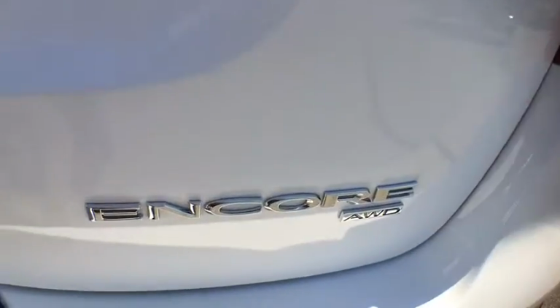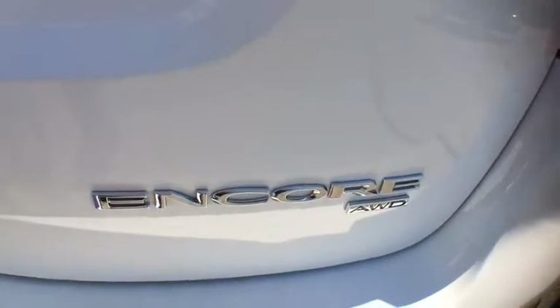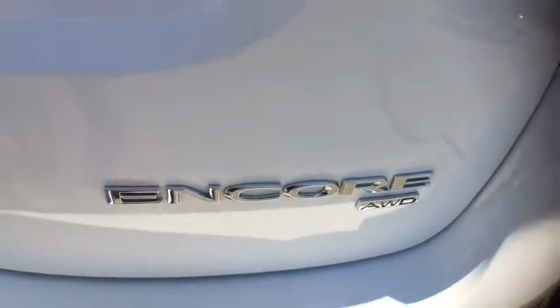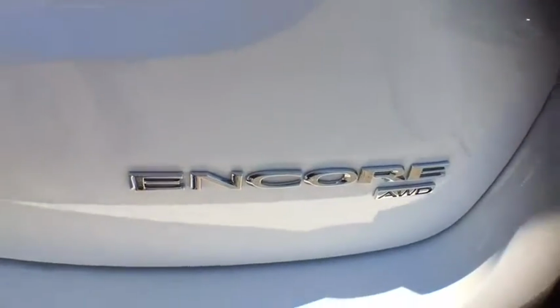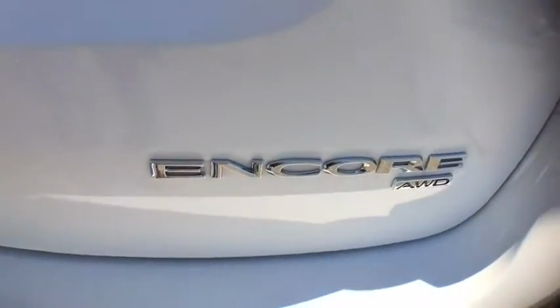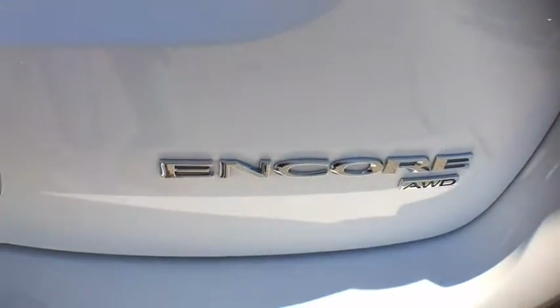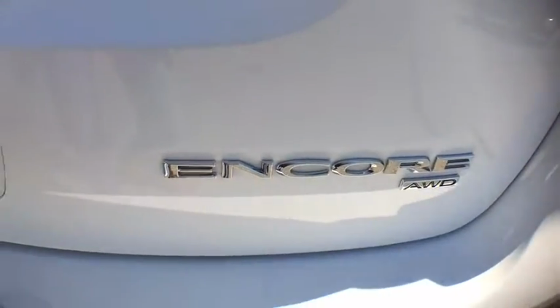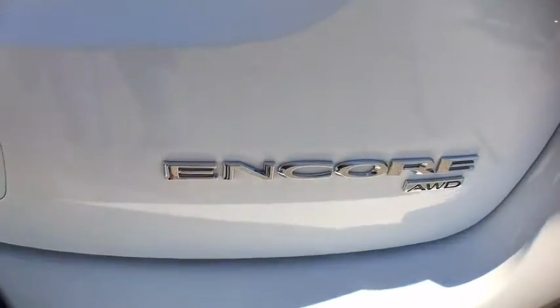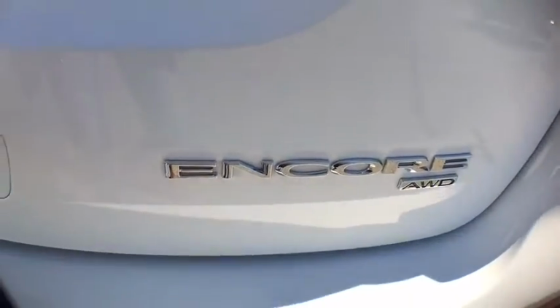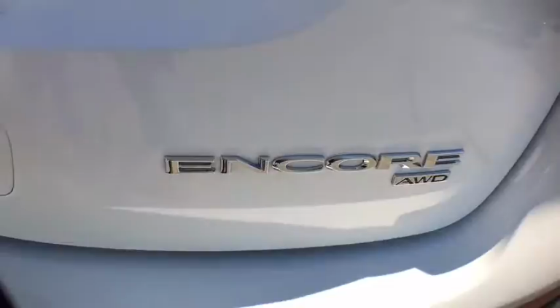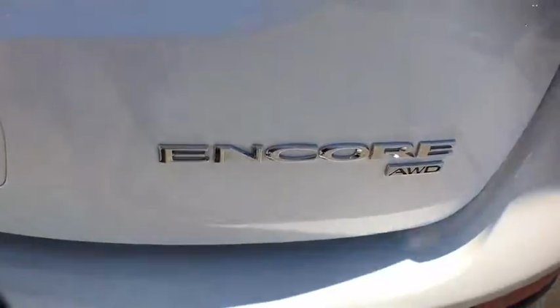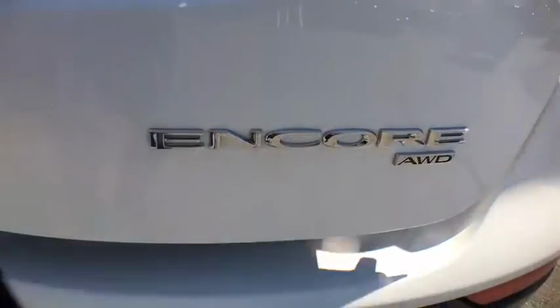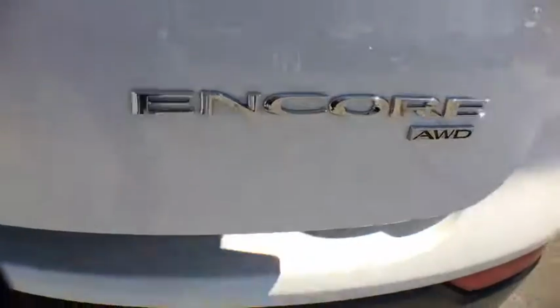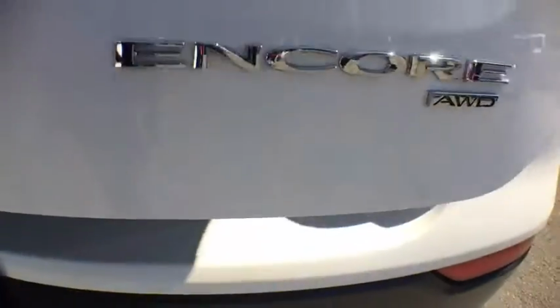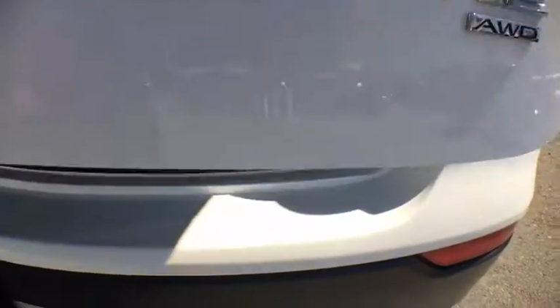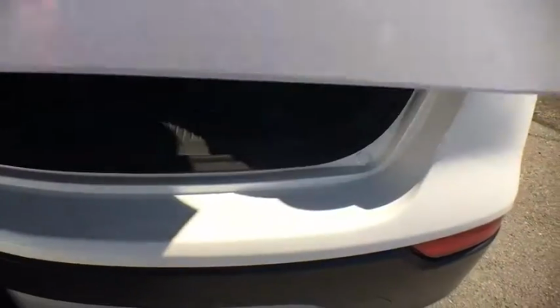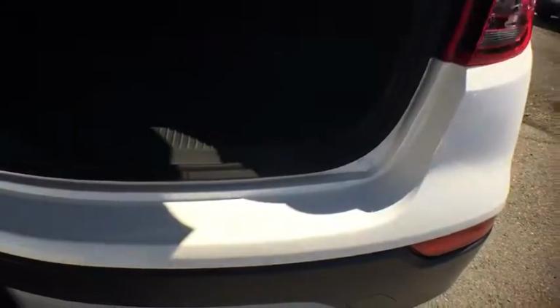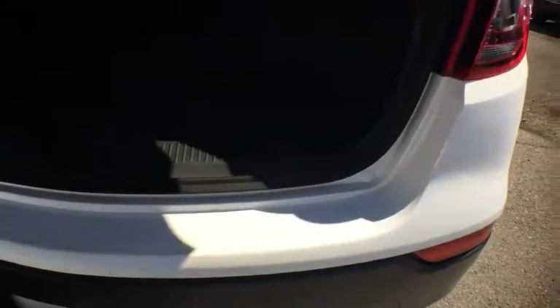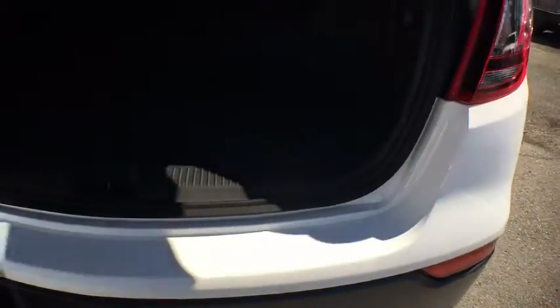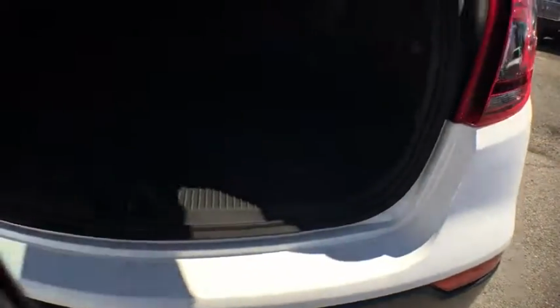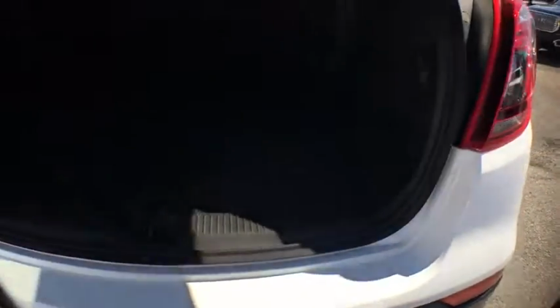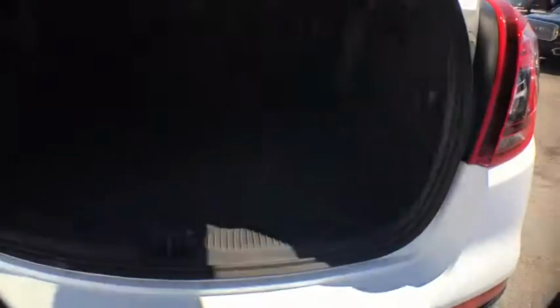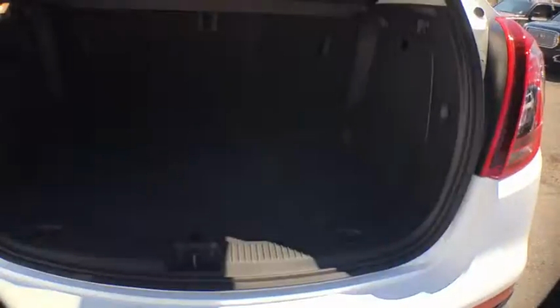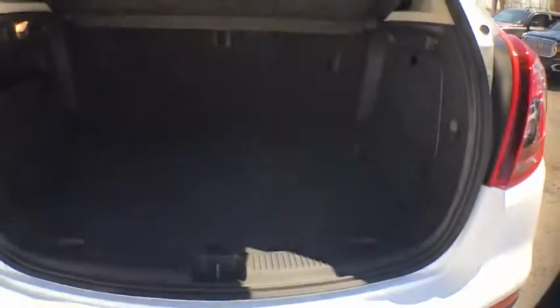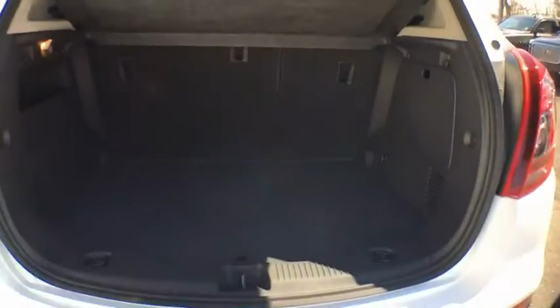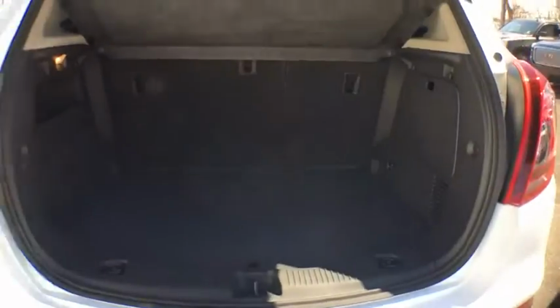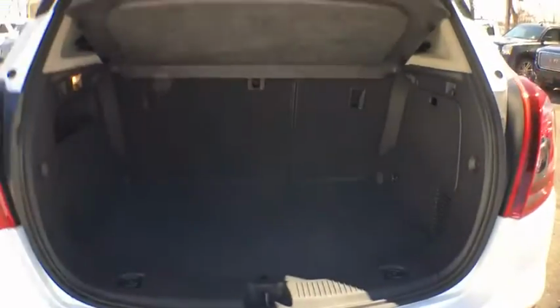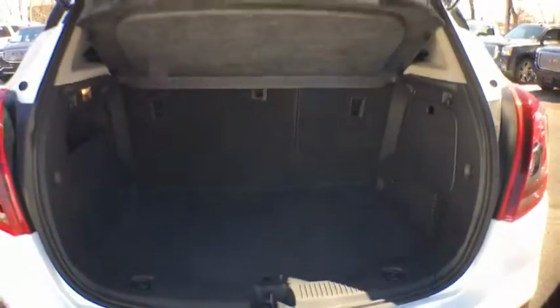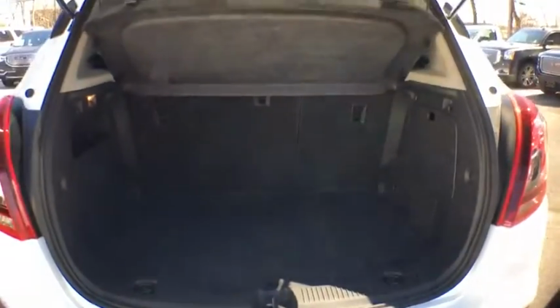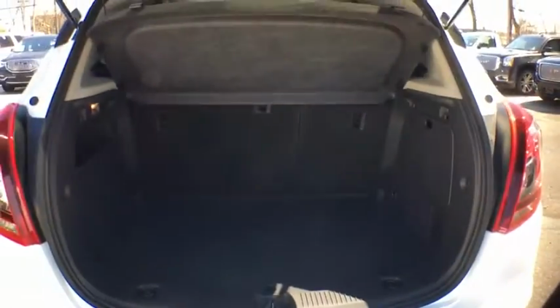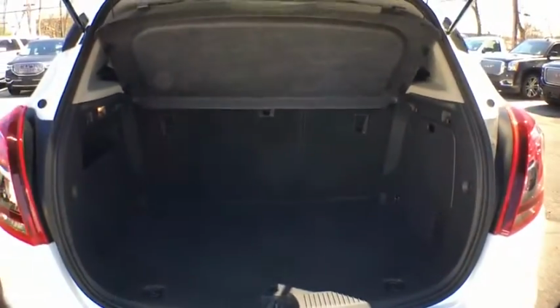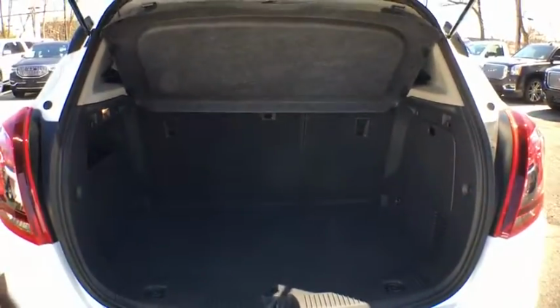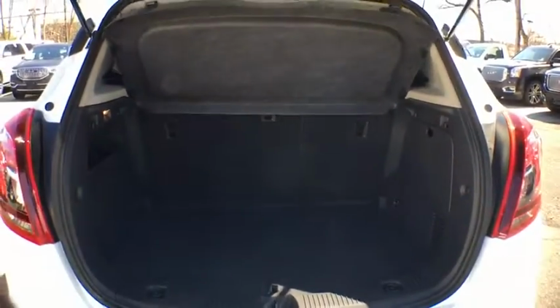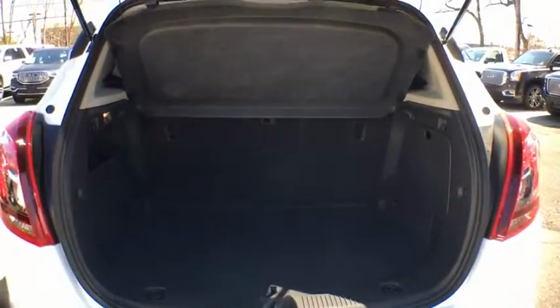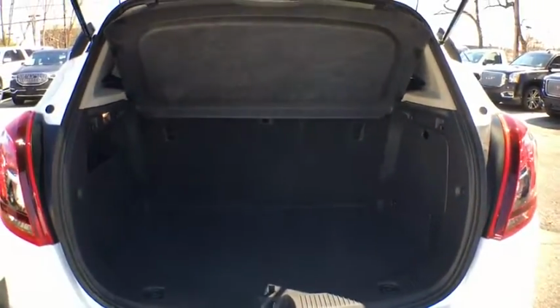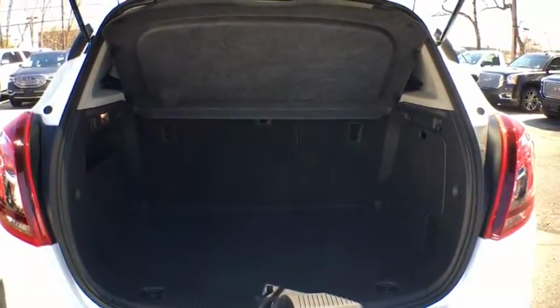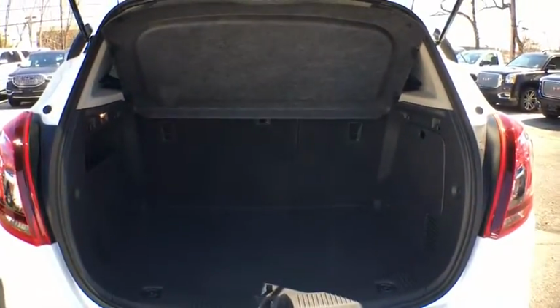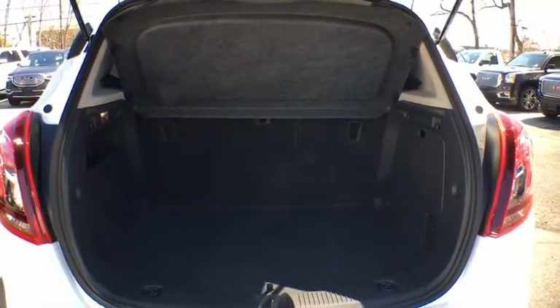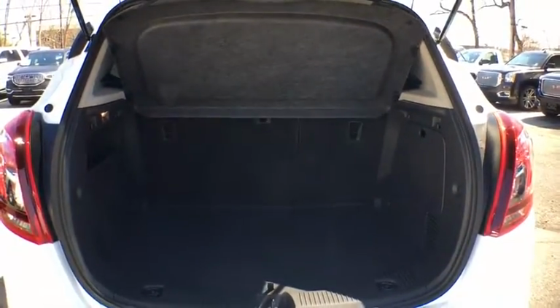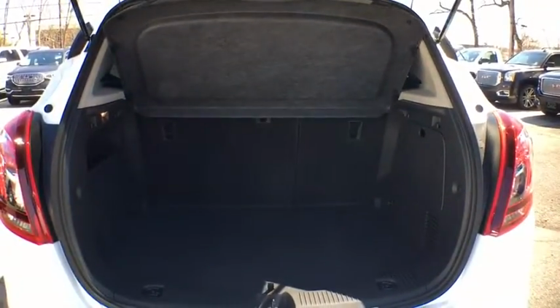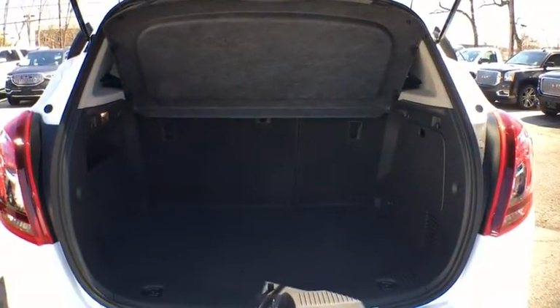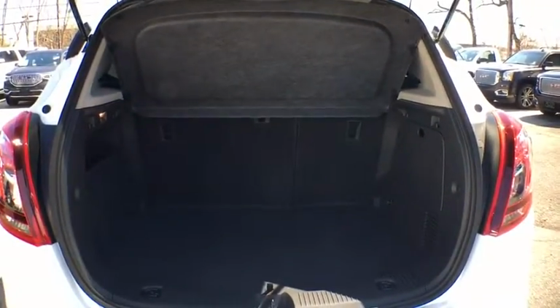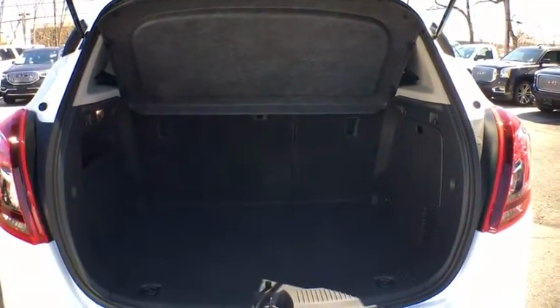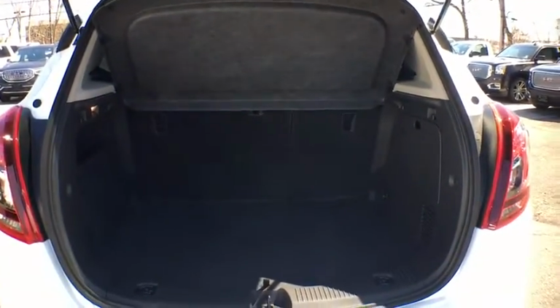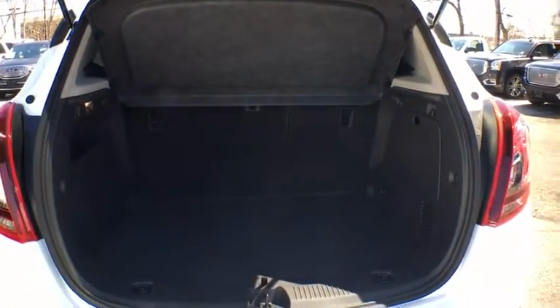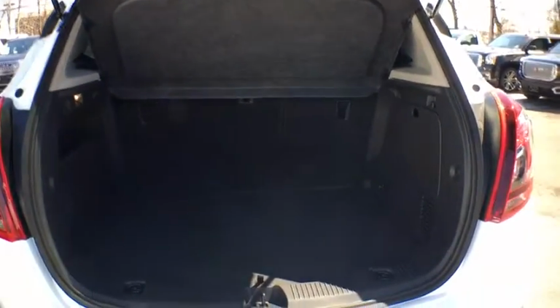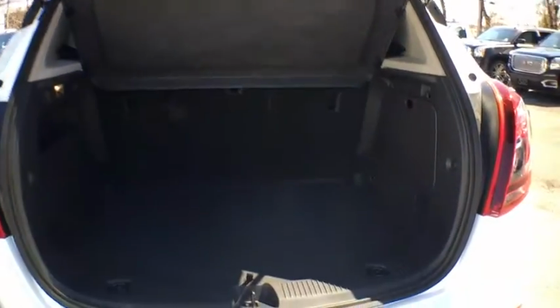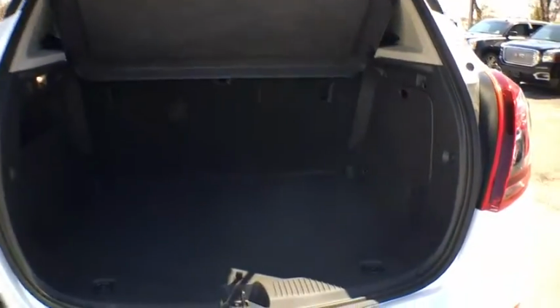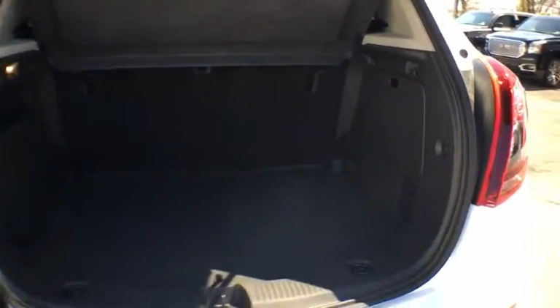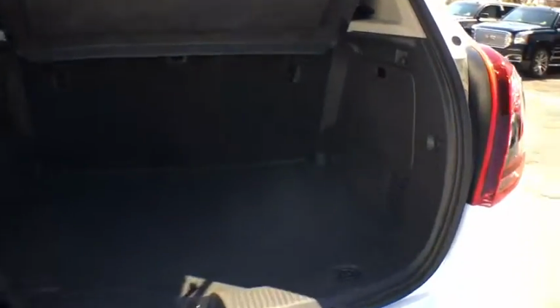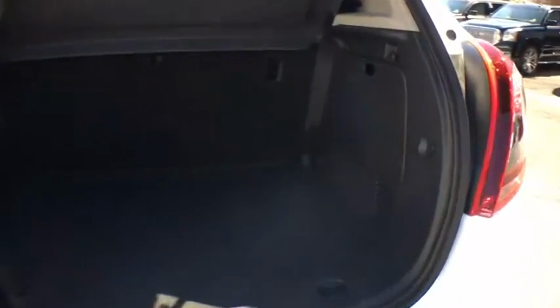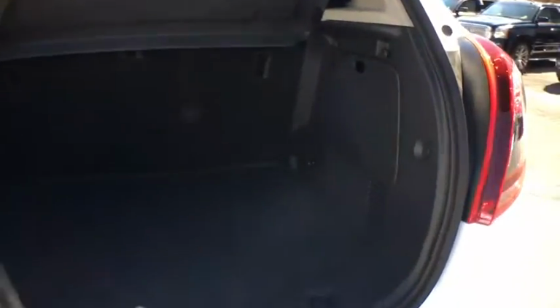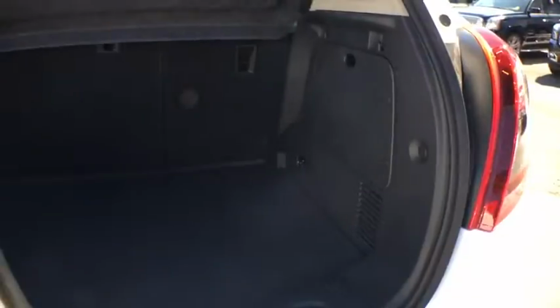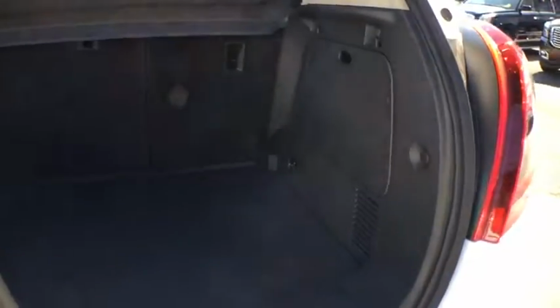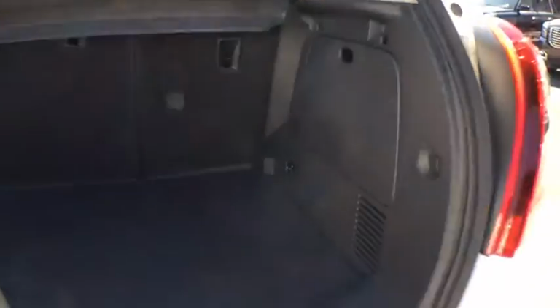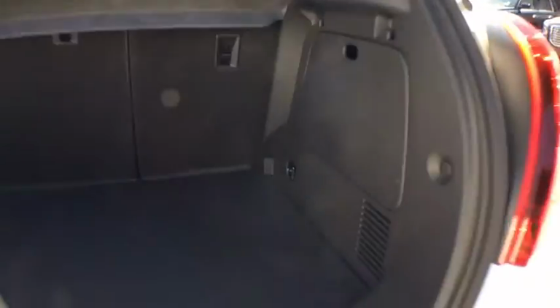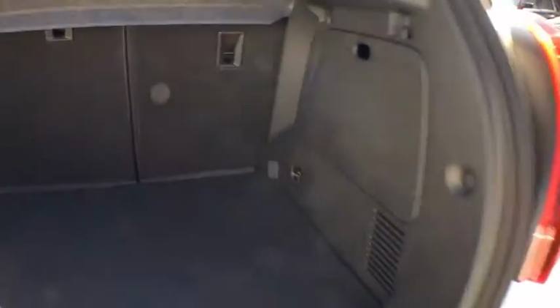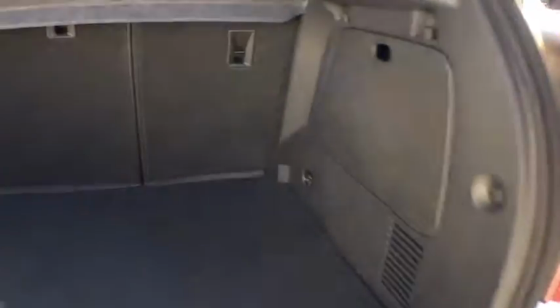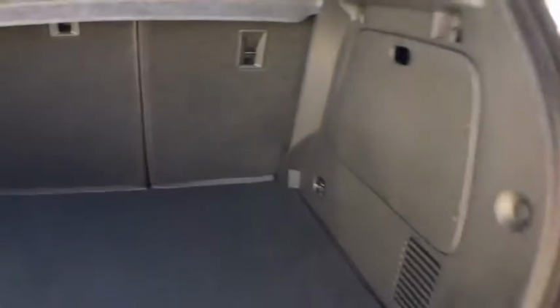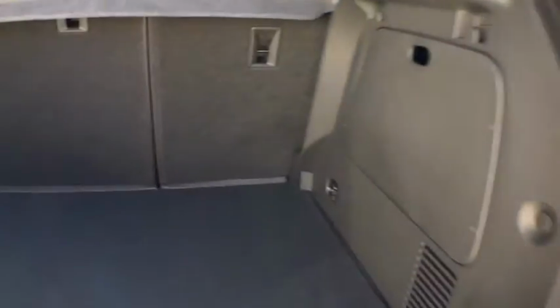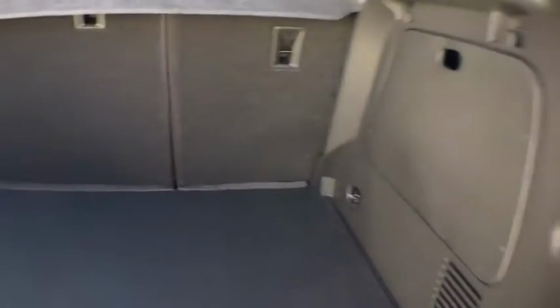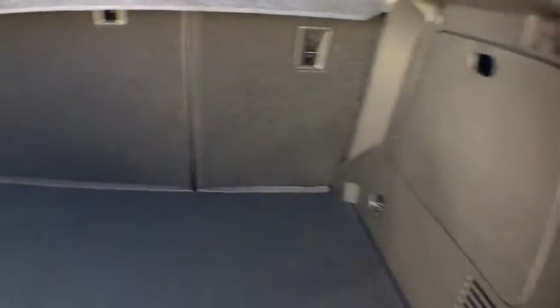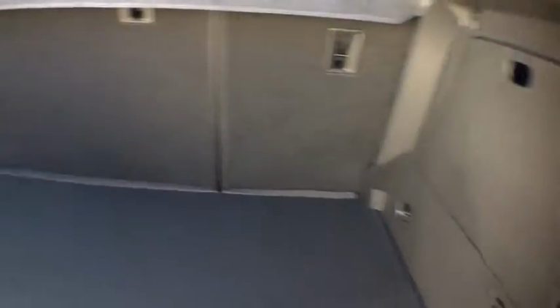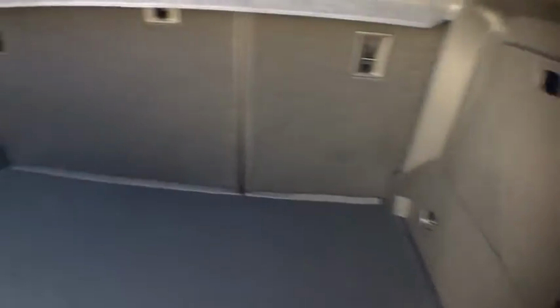Sirius satellite radio, panic alarm, remote keyless entry, tachometer, rear window wiper, tilt steering wheel, front reading lamp.